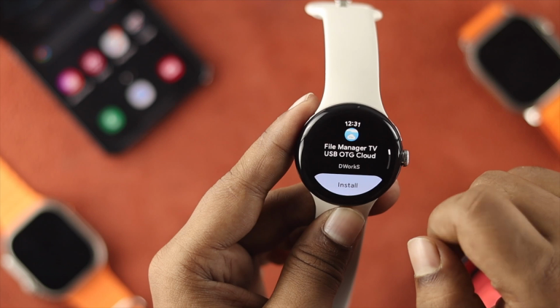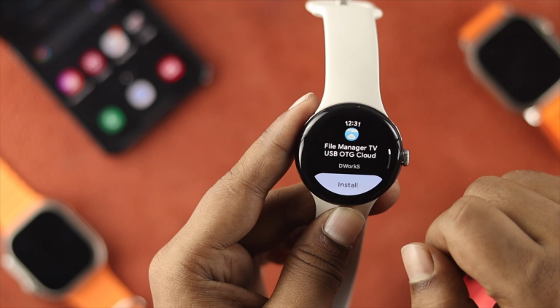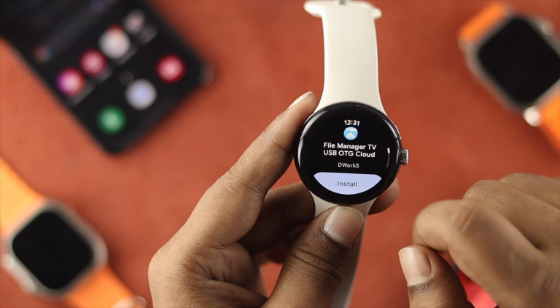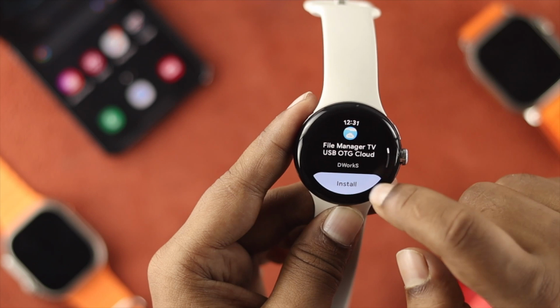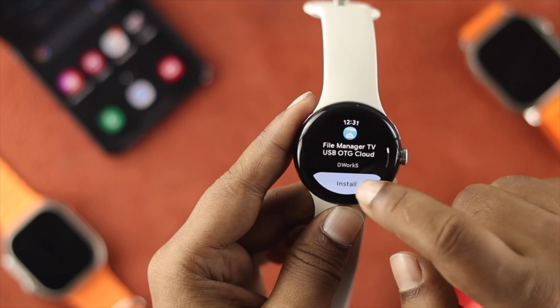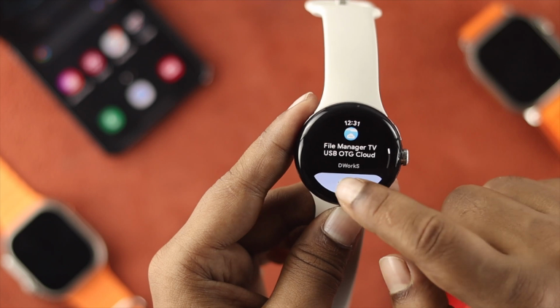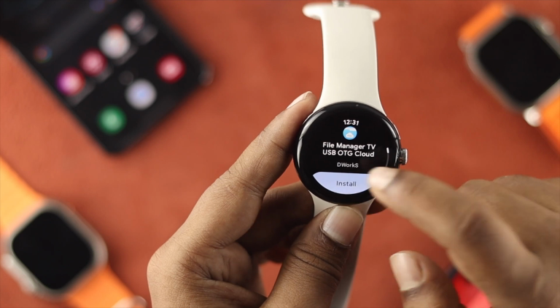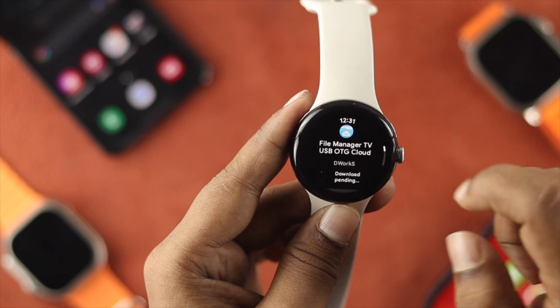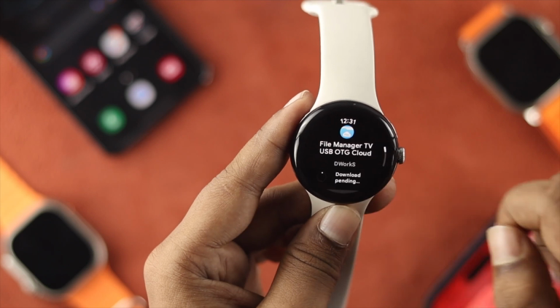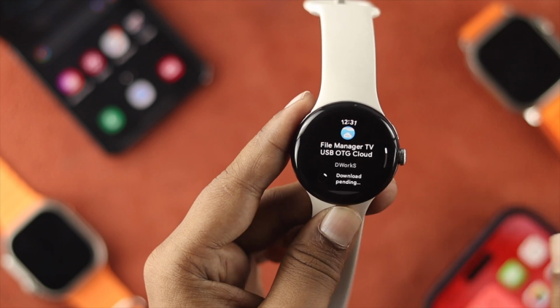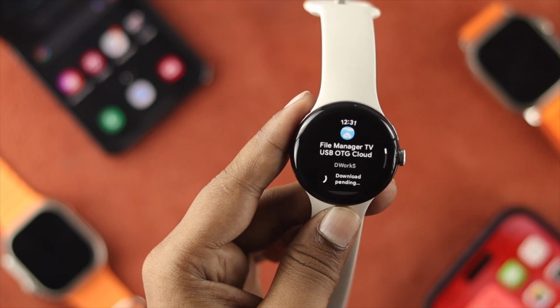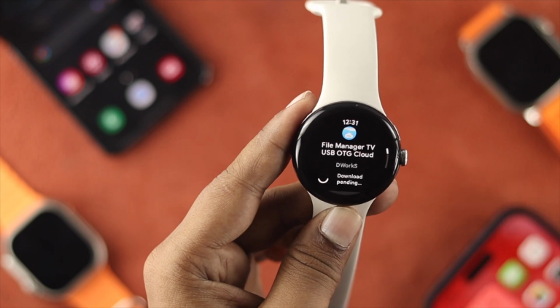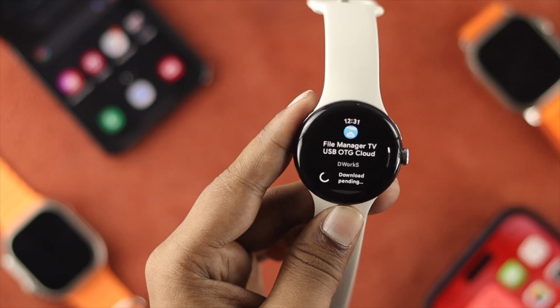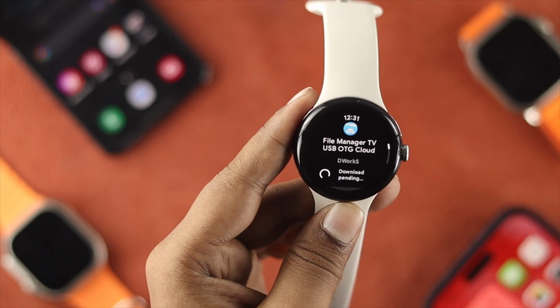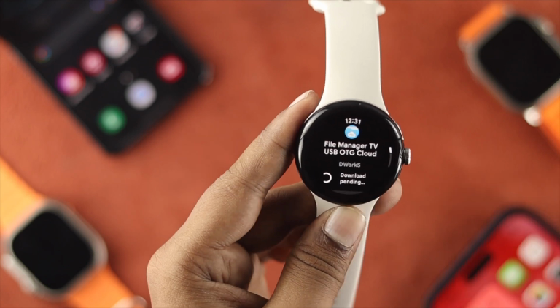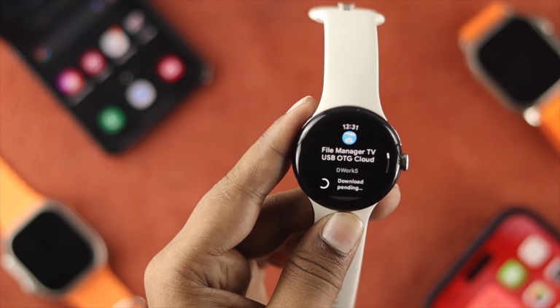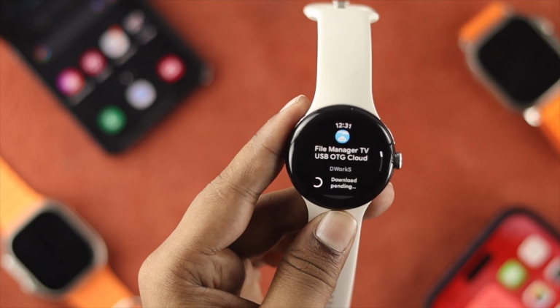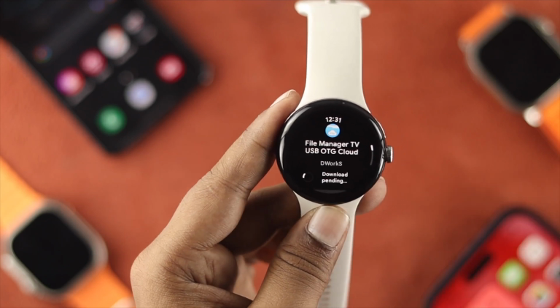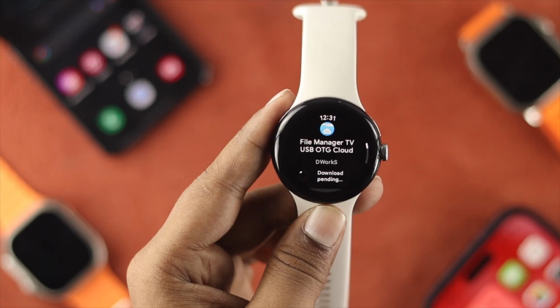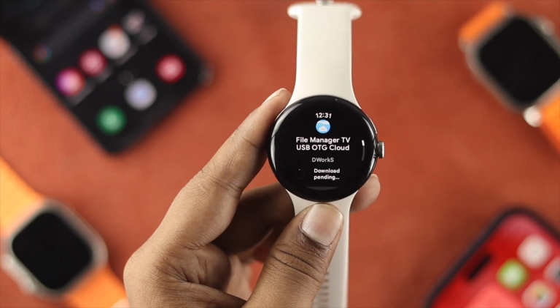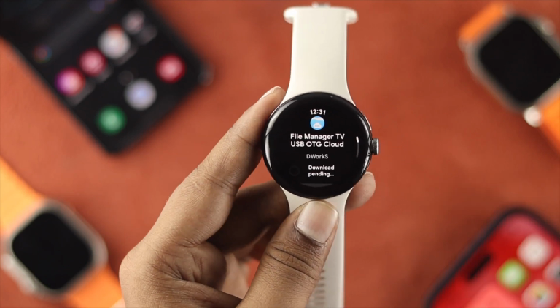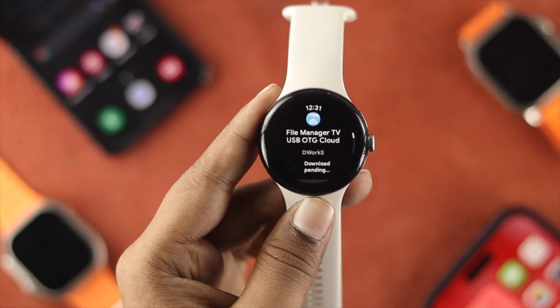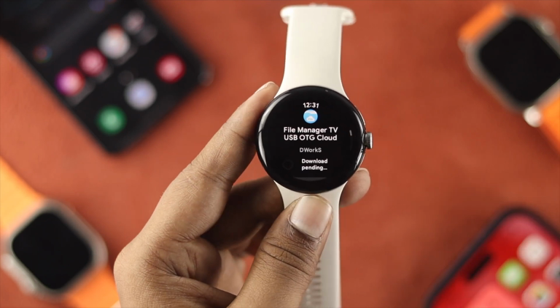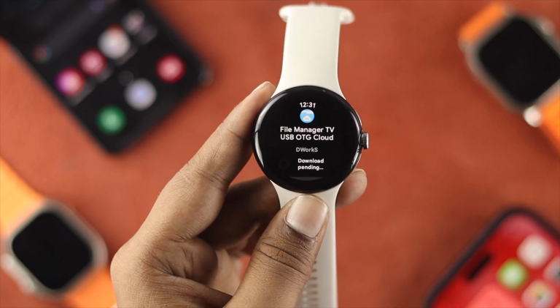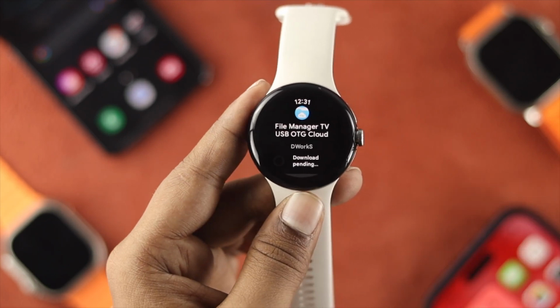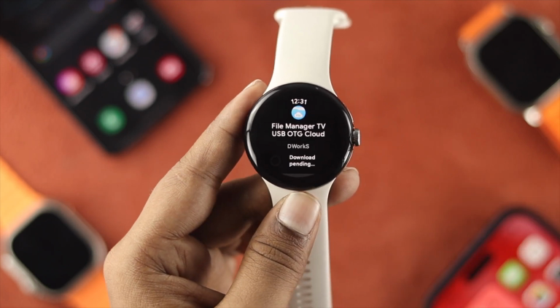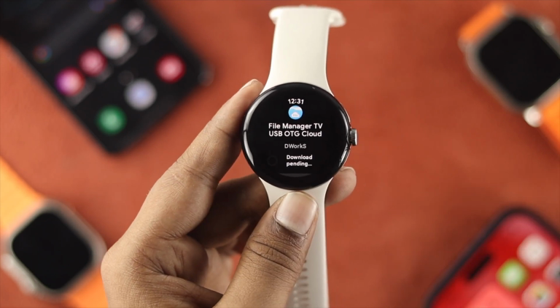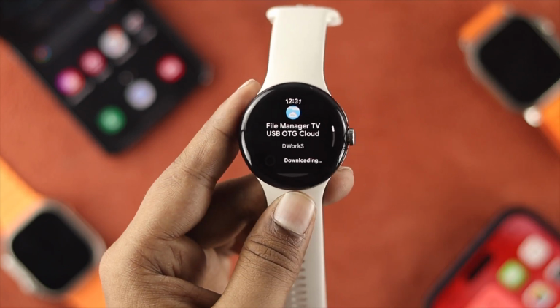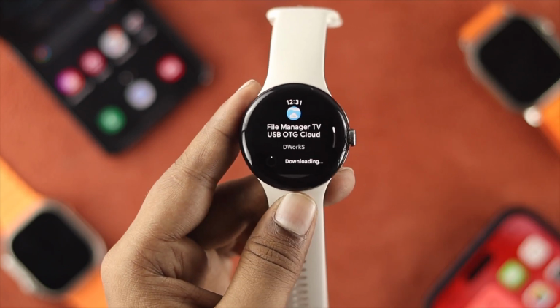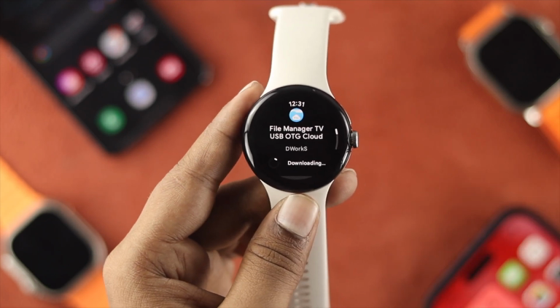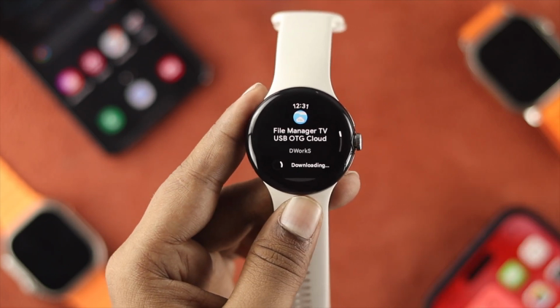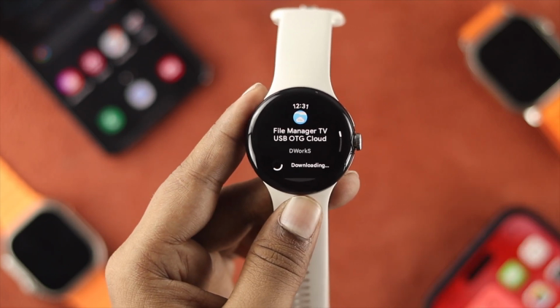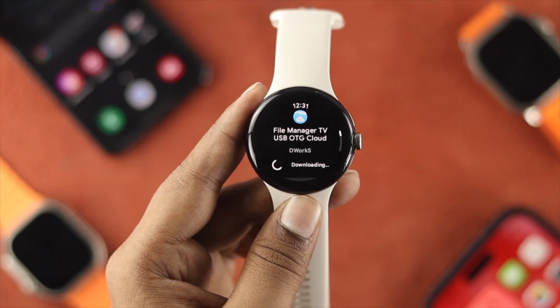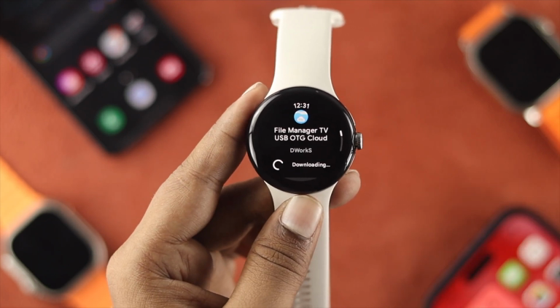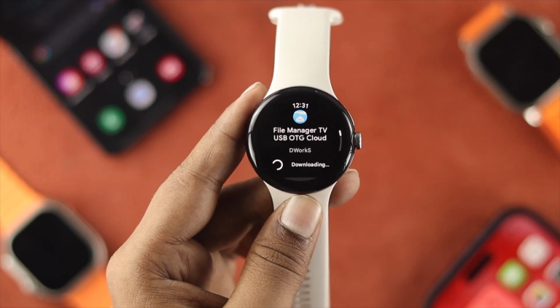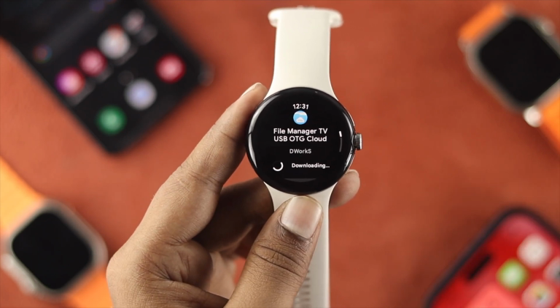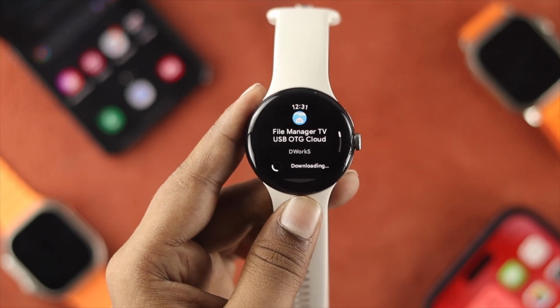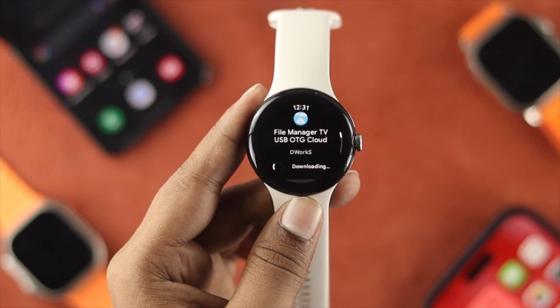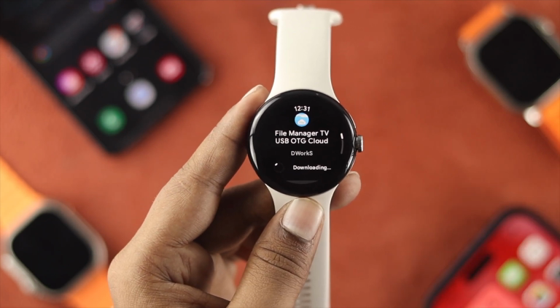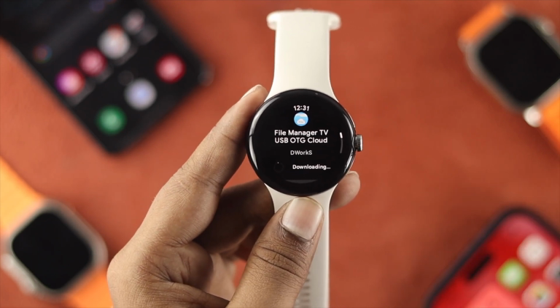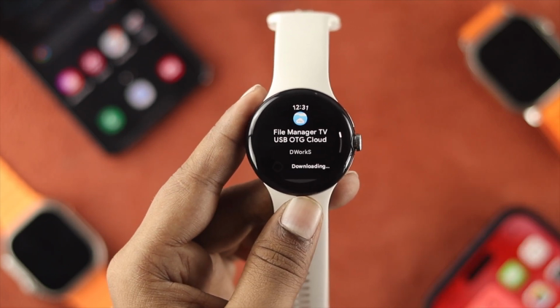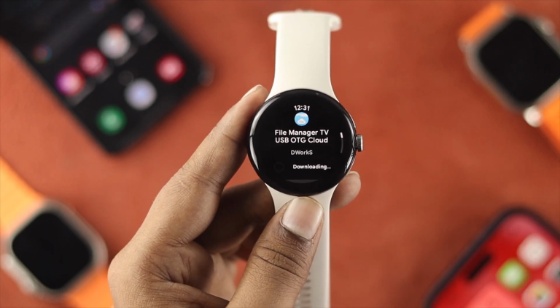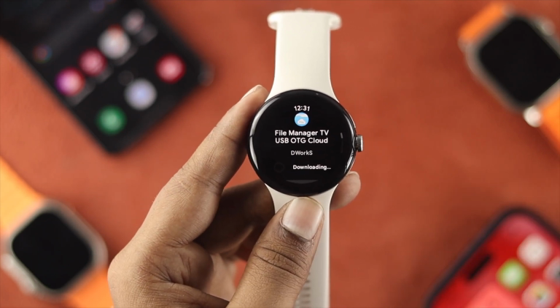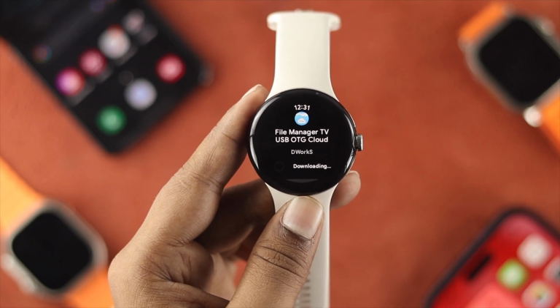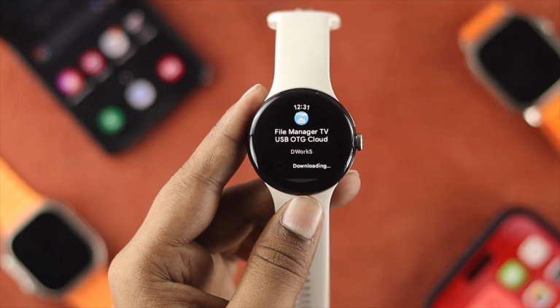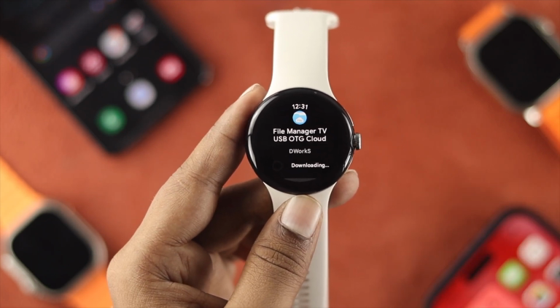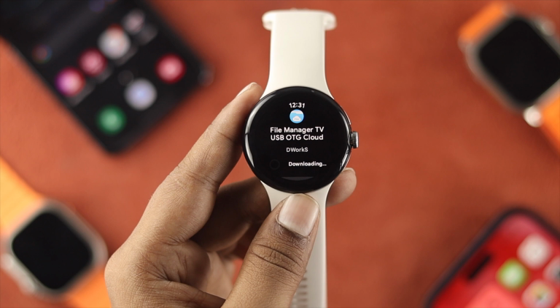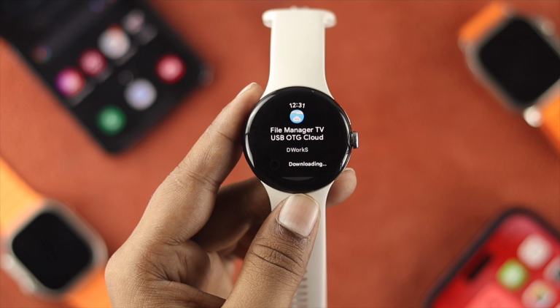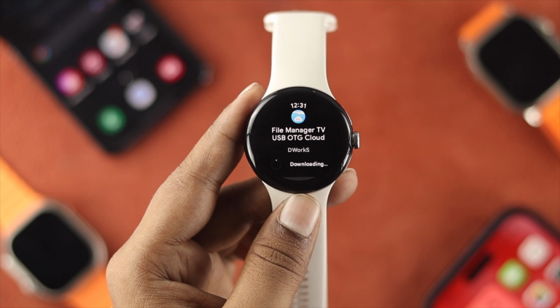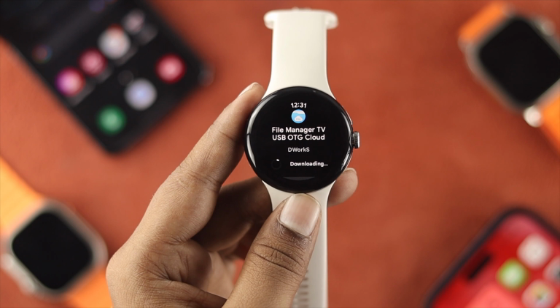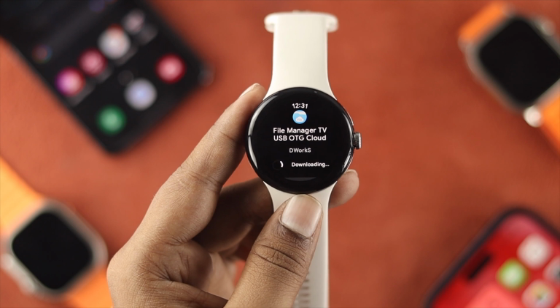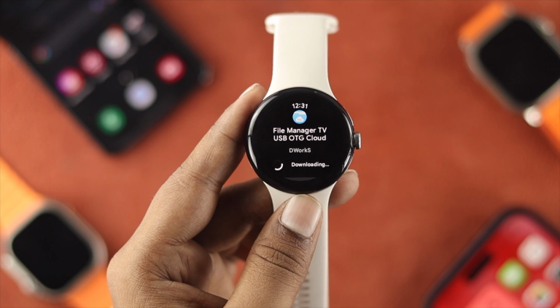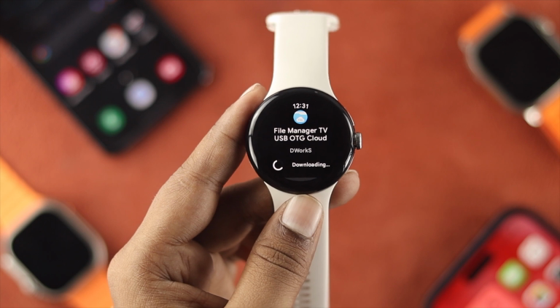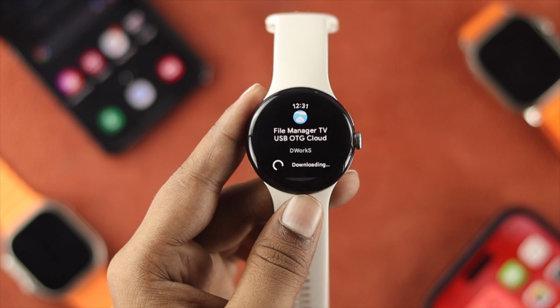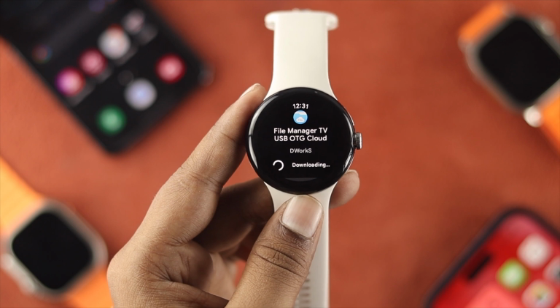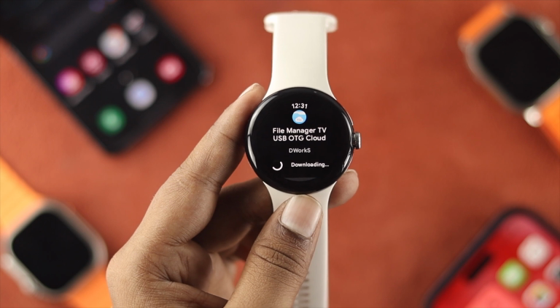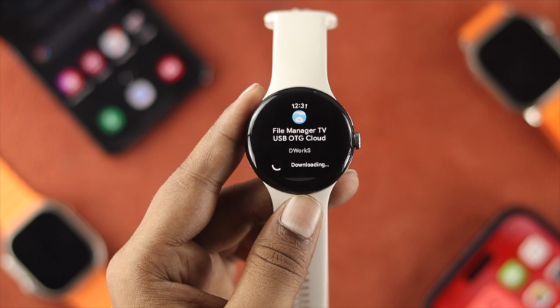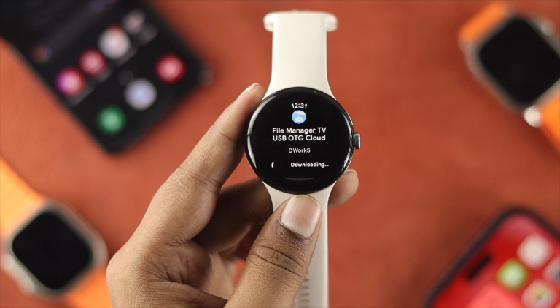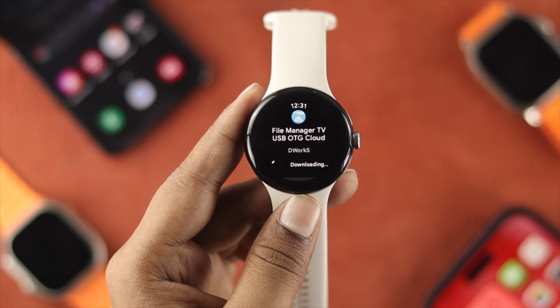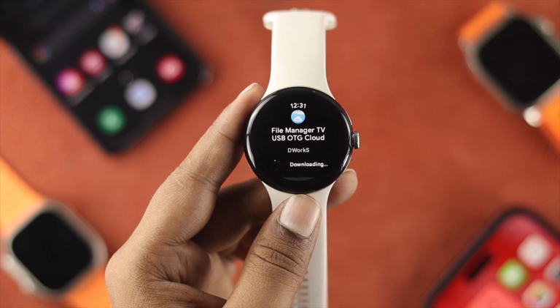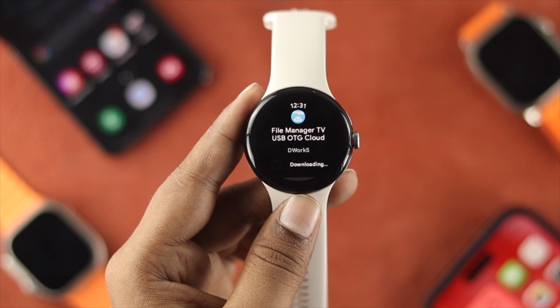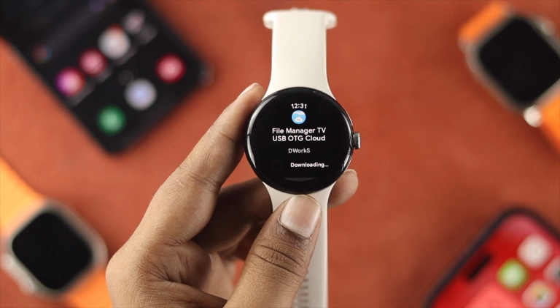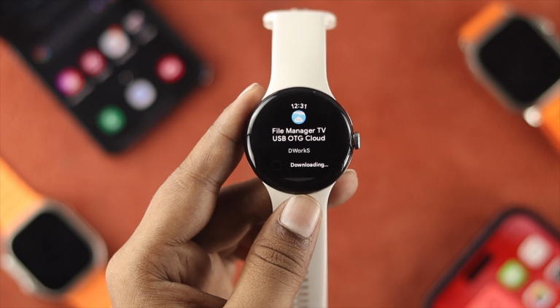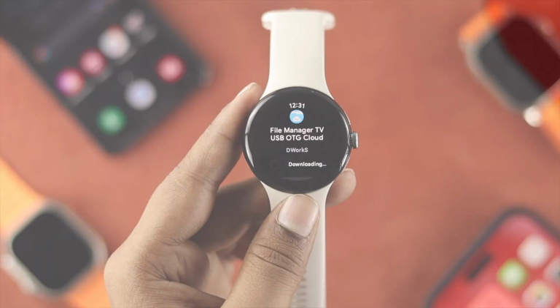Hi there, welcome back to the channel. Today let's go ahead and take a look at how to install any application on your Google Pixel Watch.